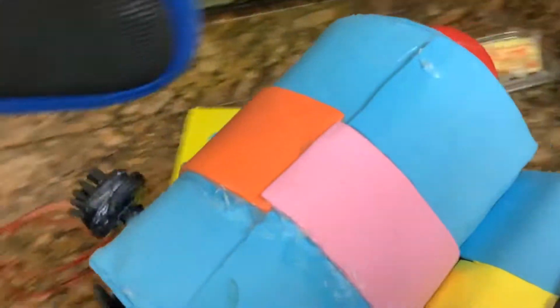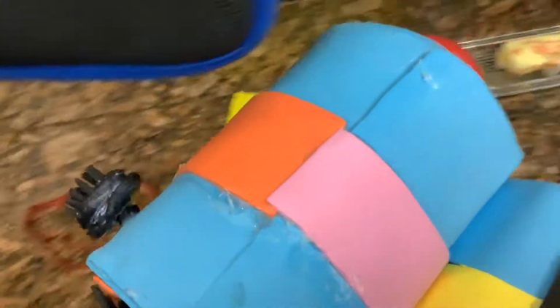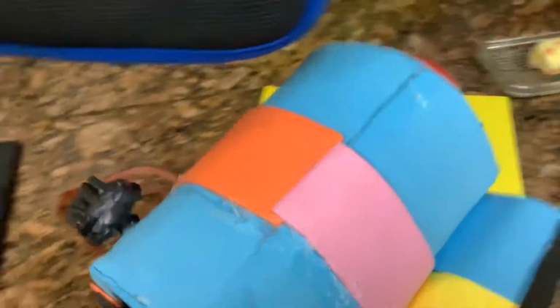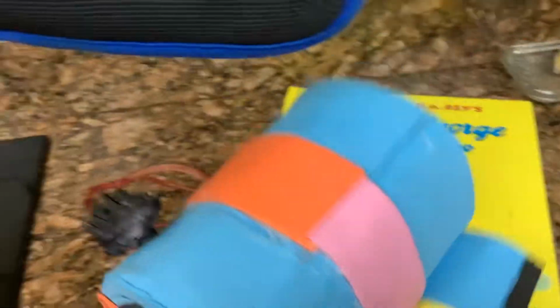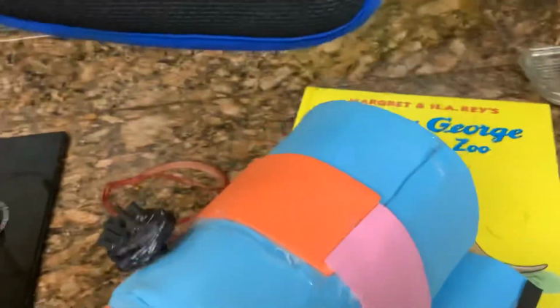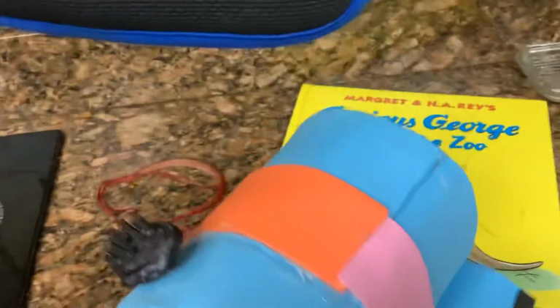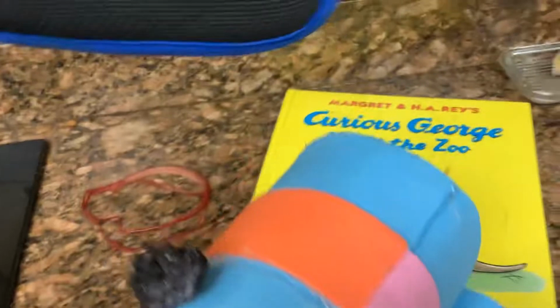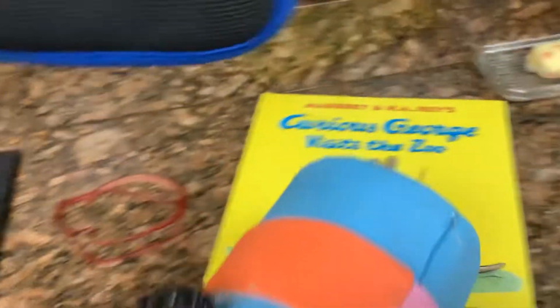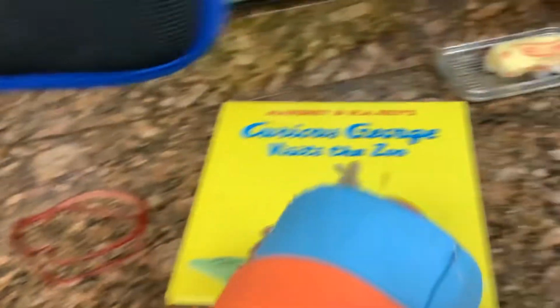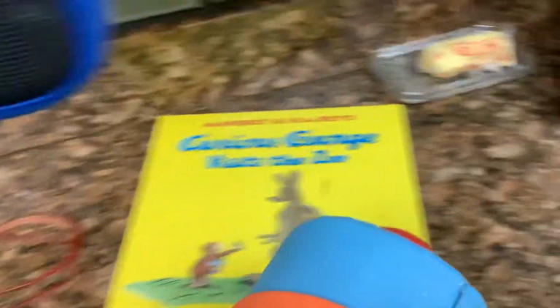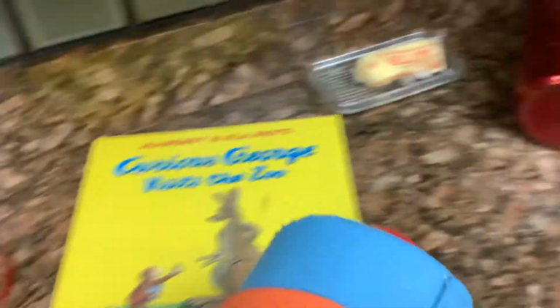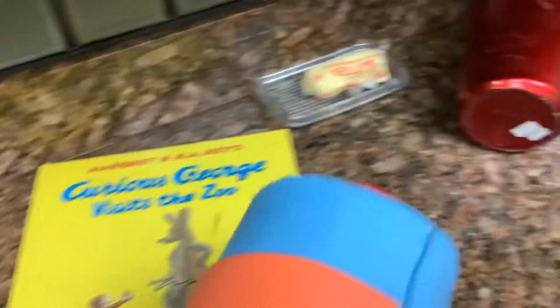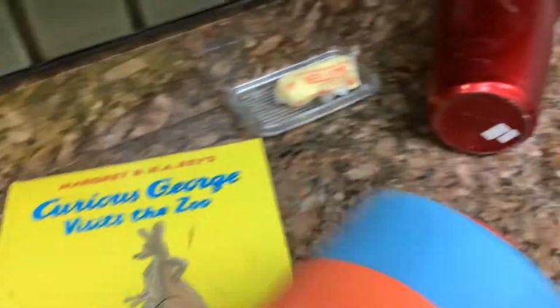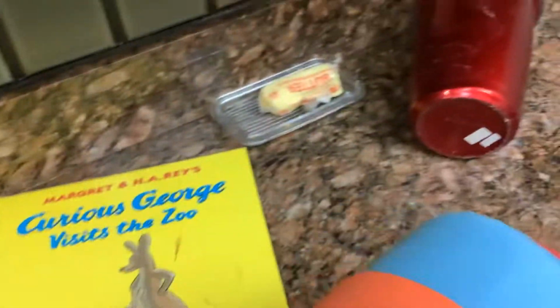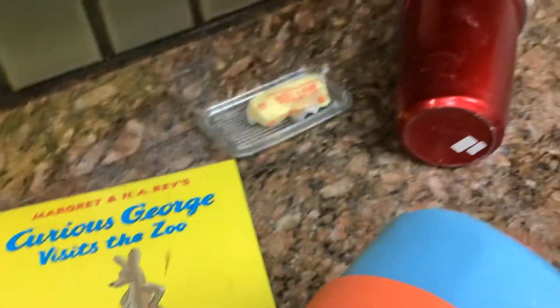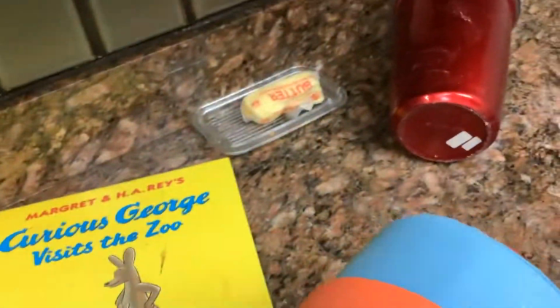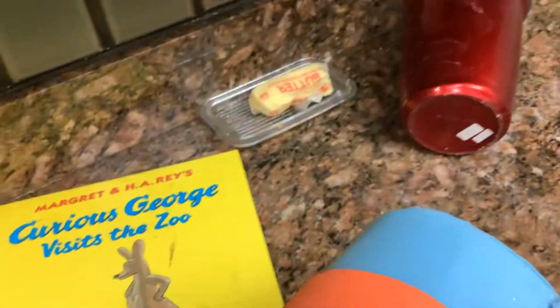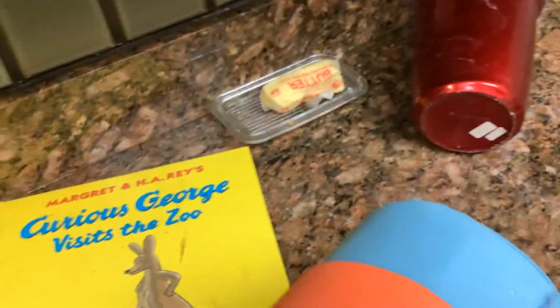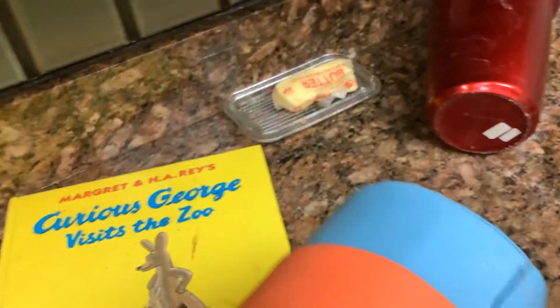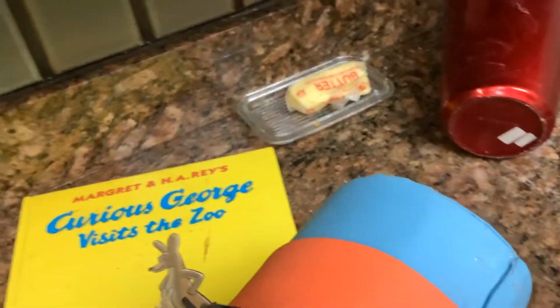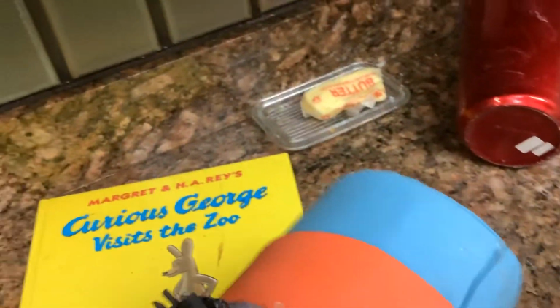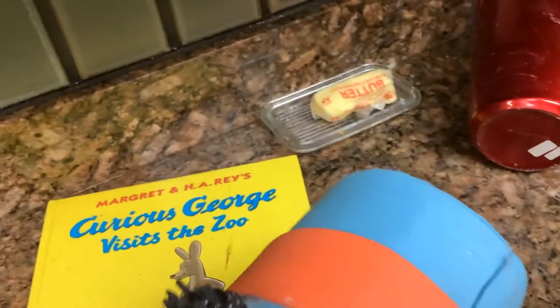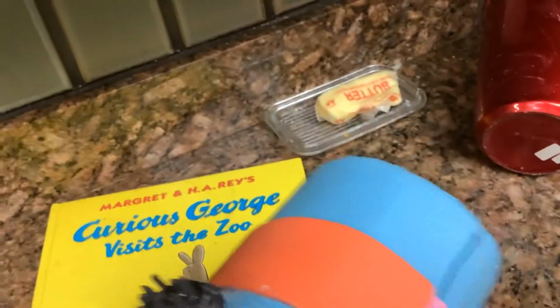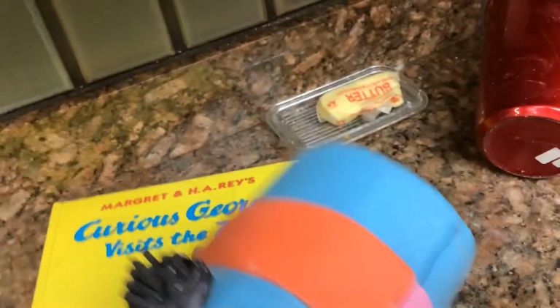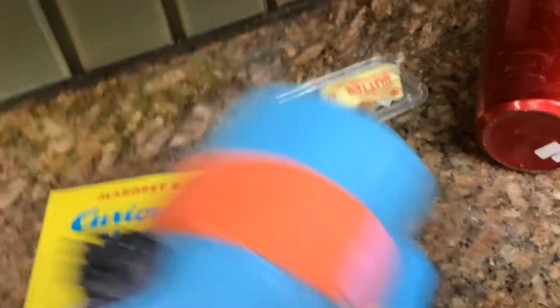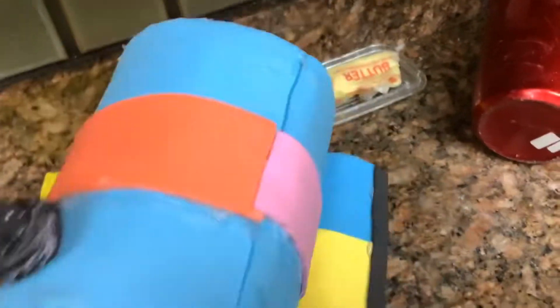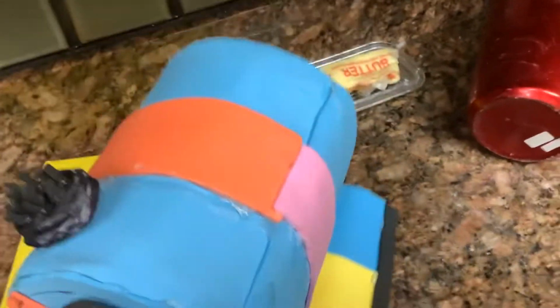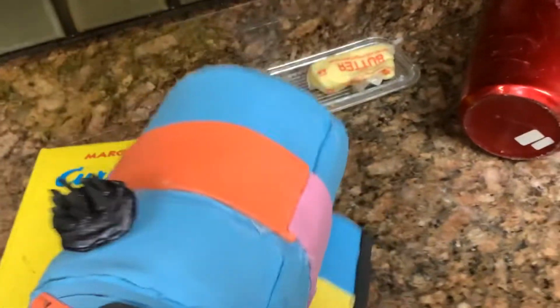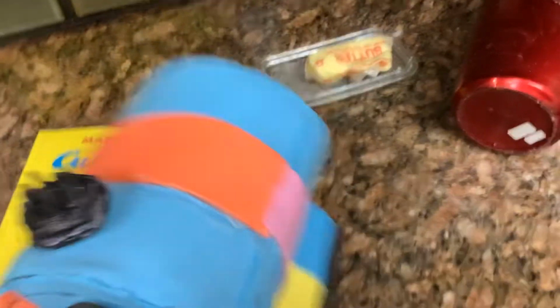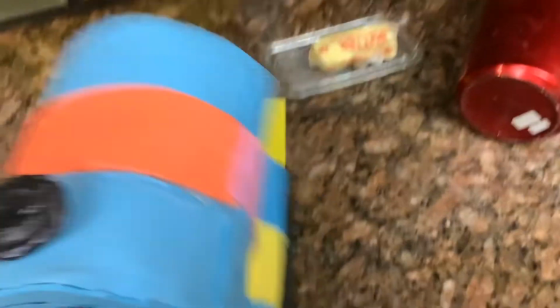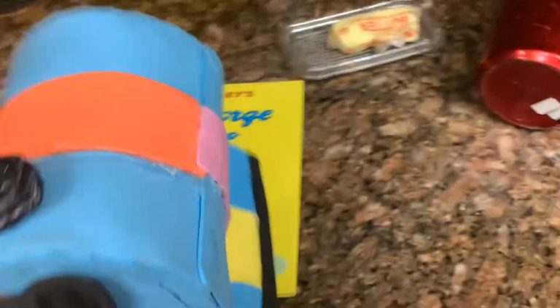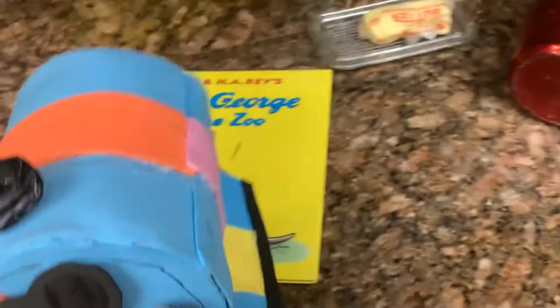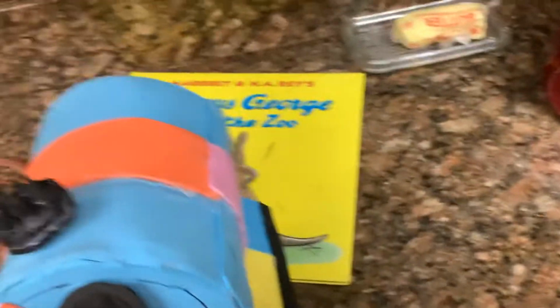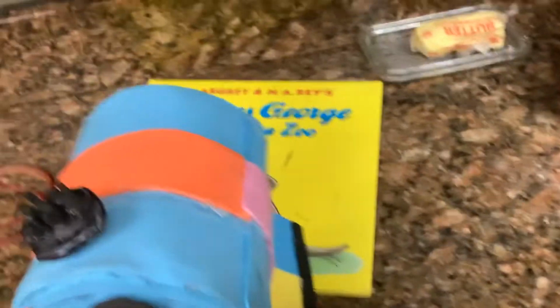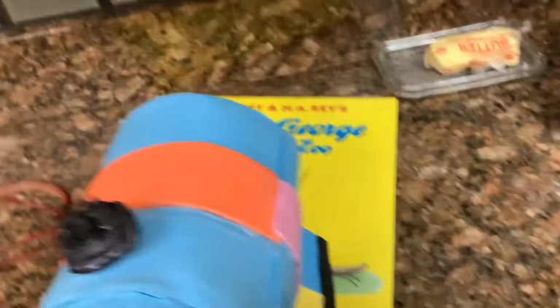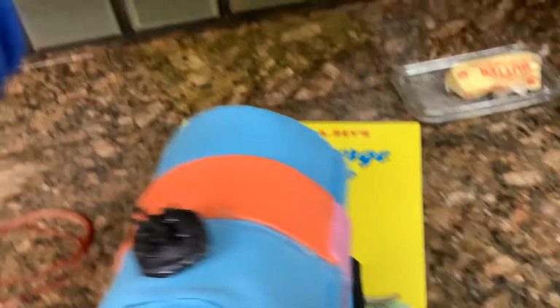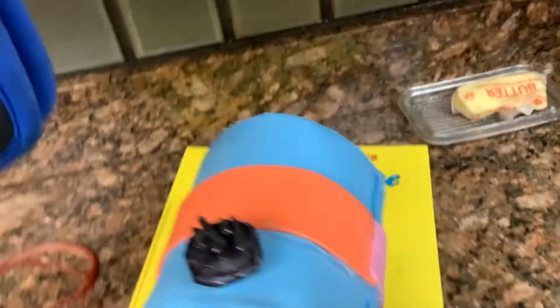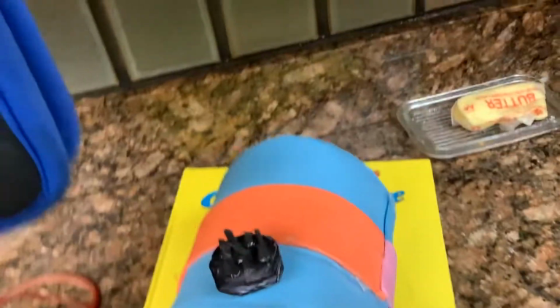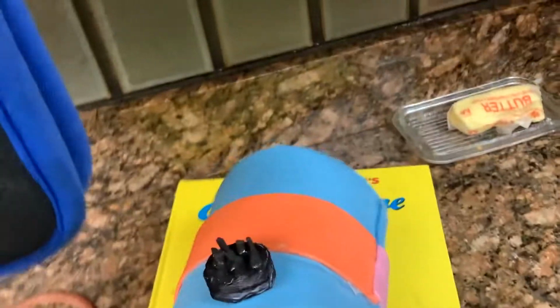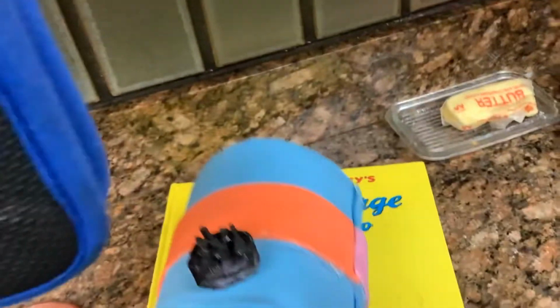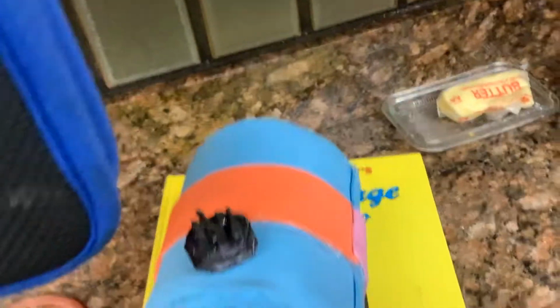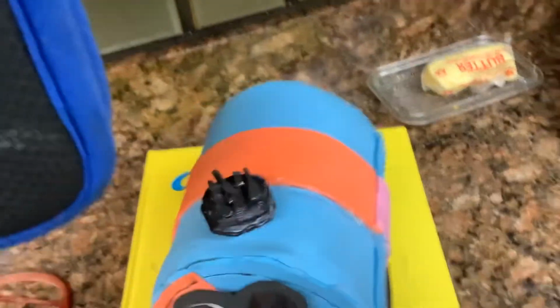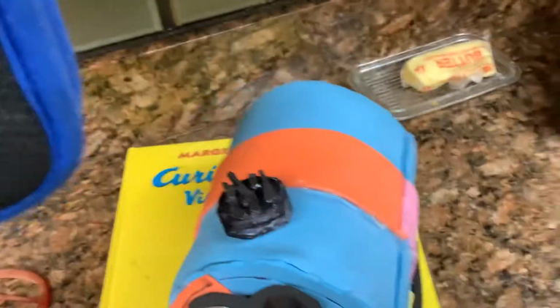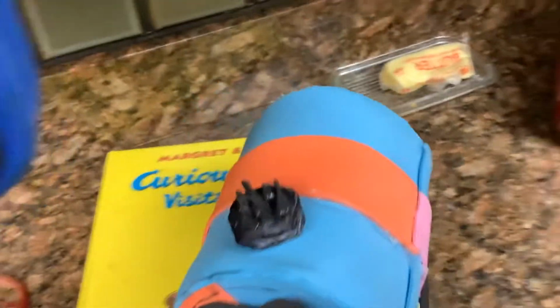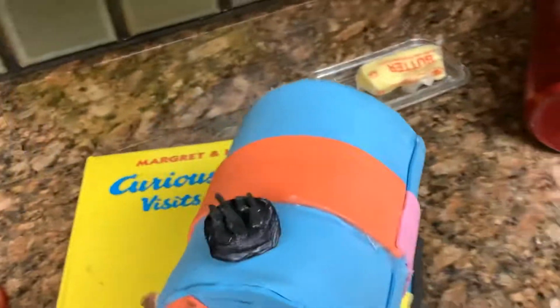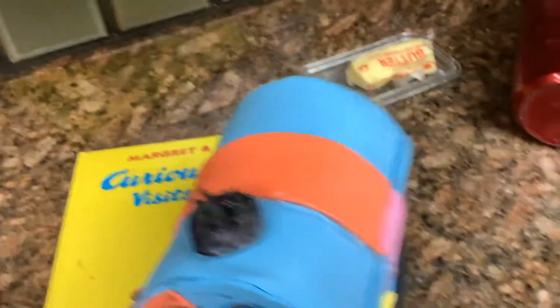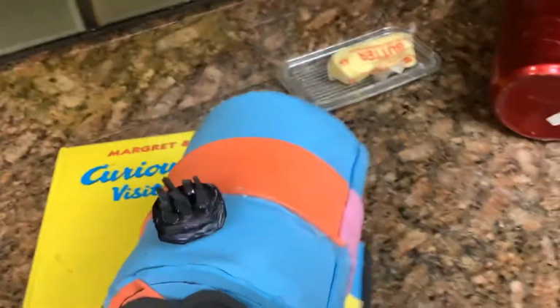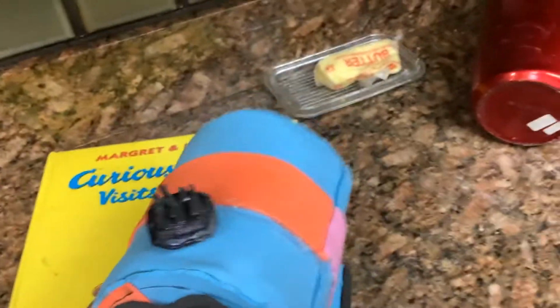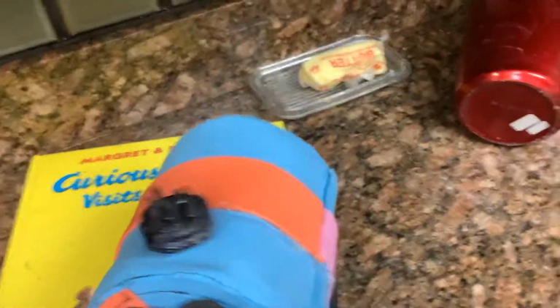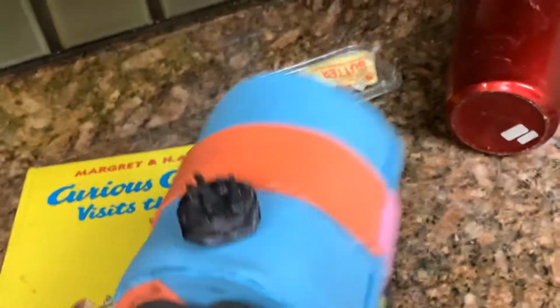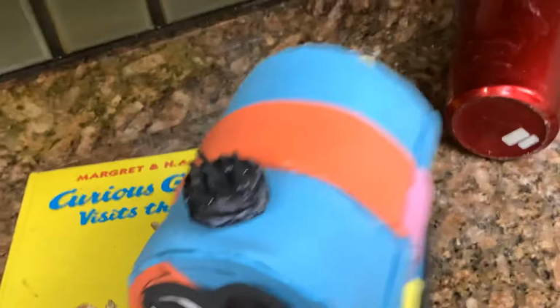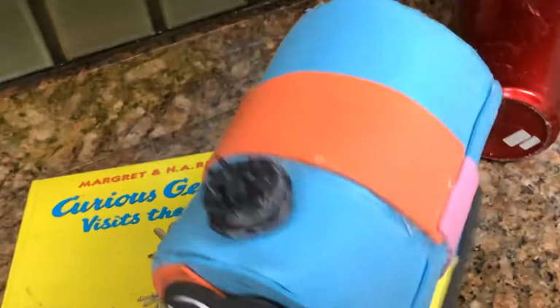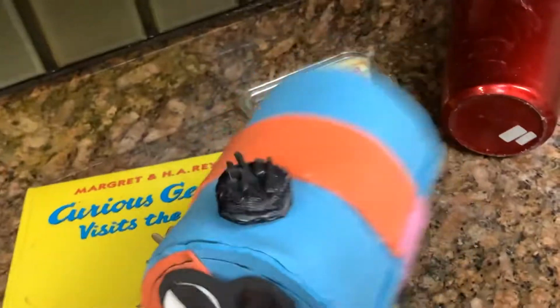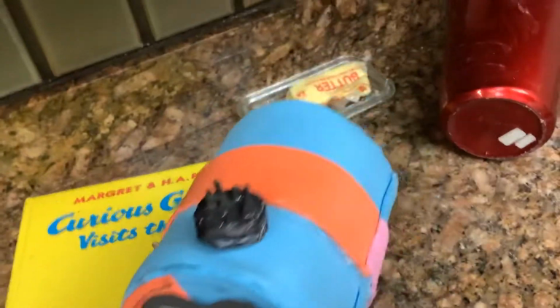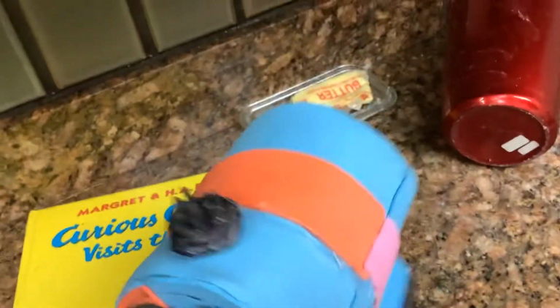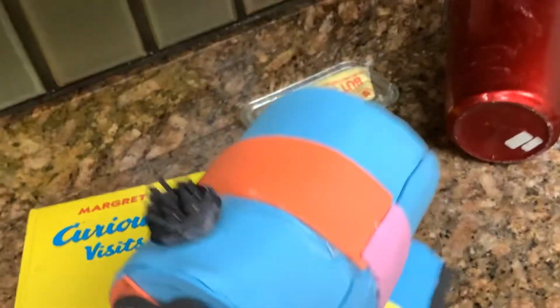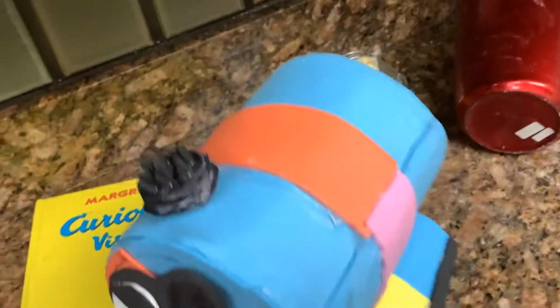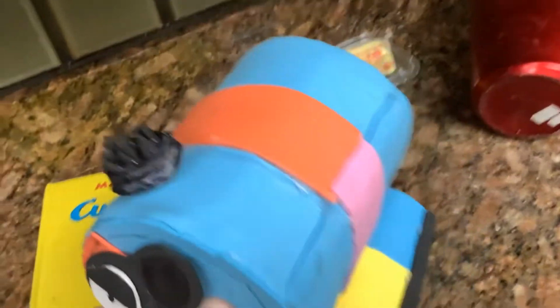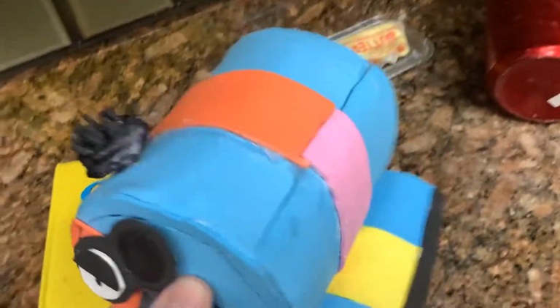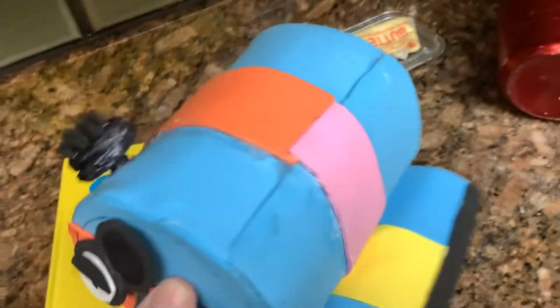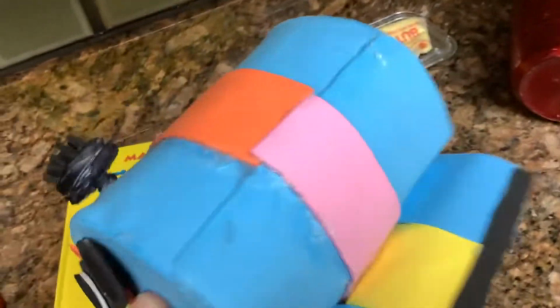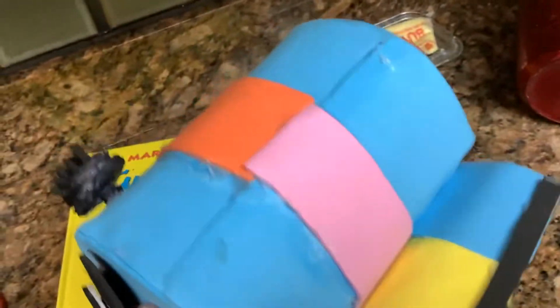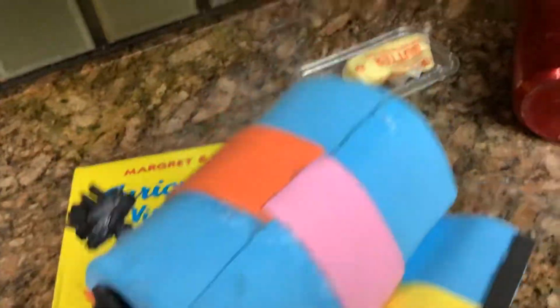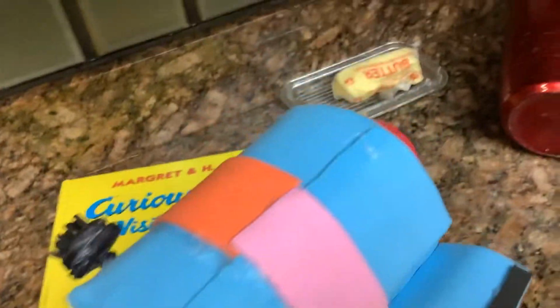Just like in part one — go check out part one of my plush collection video — I made Nunu out of foam.